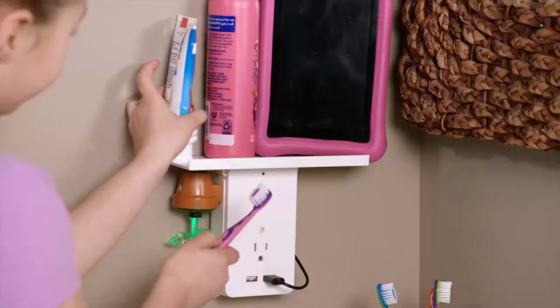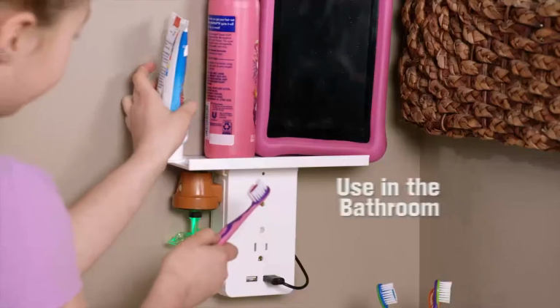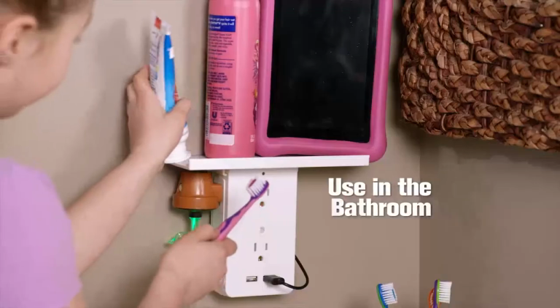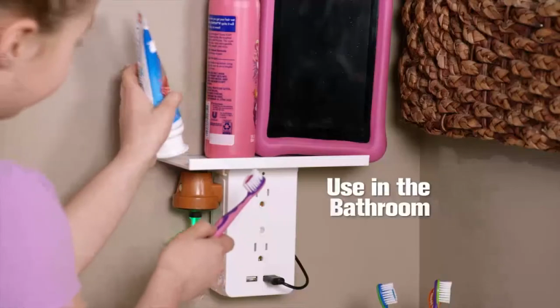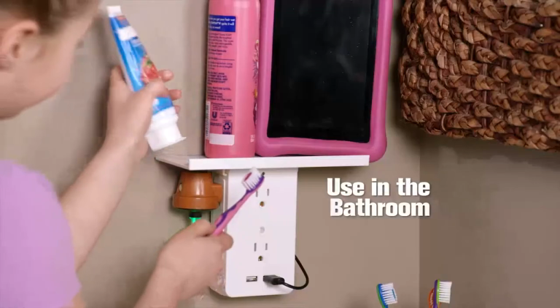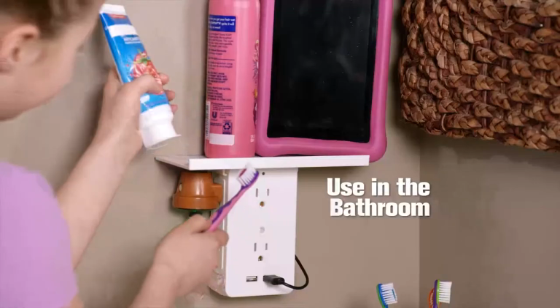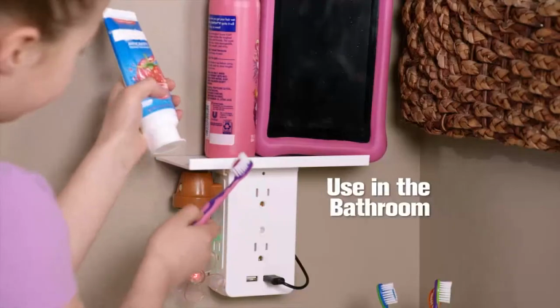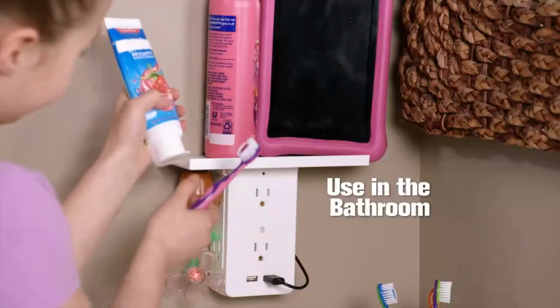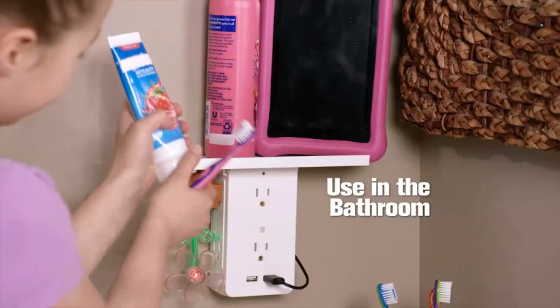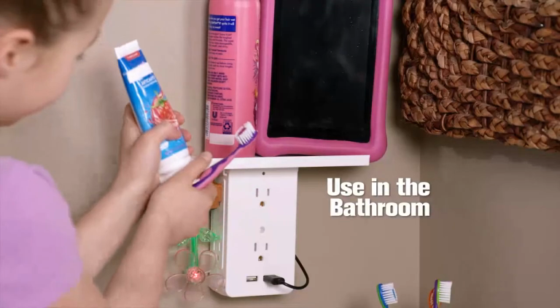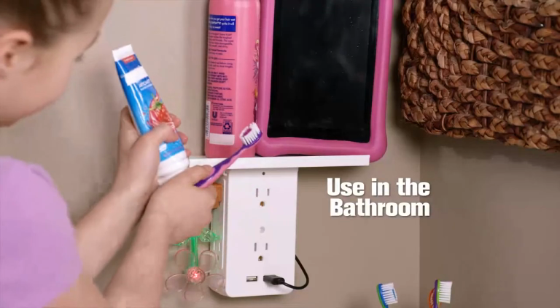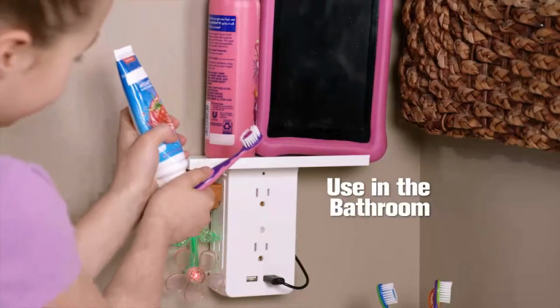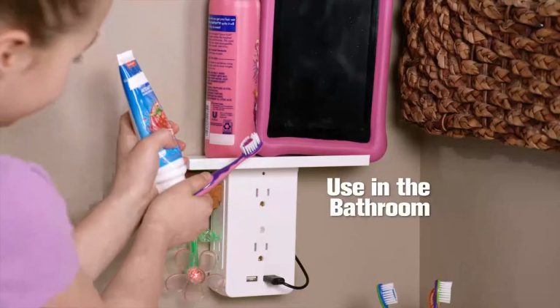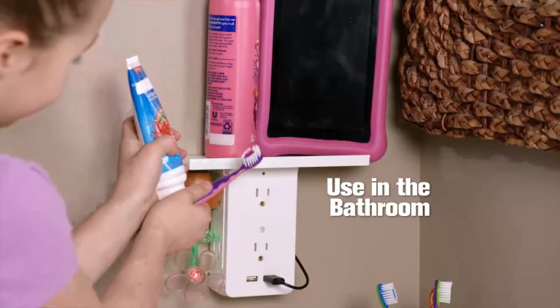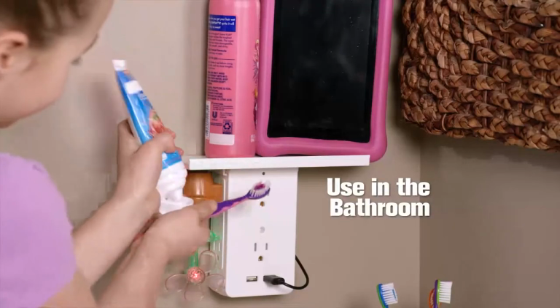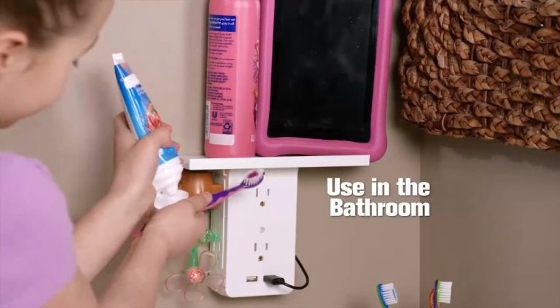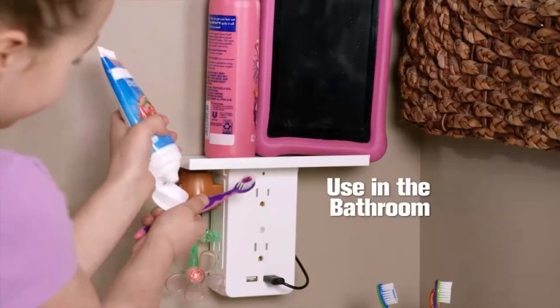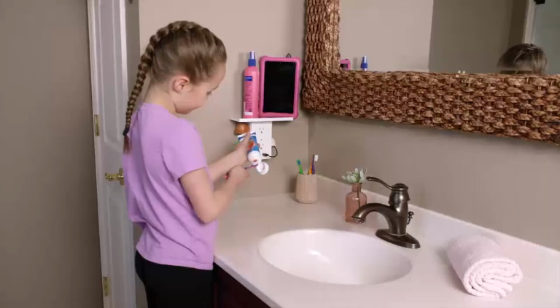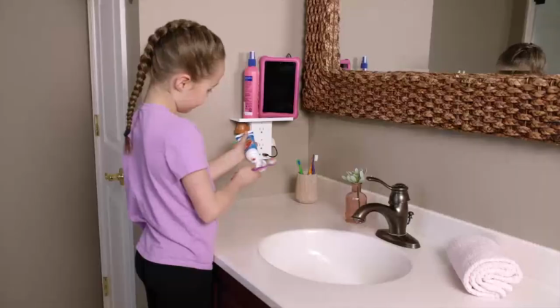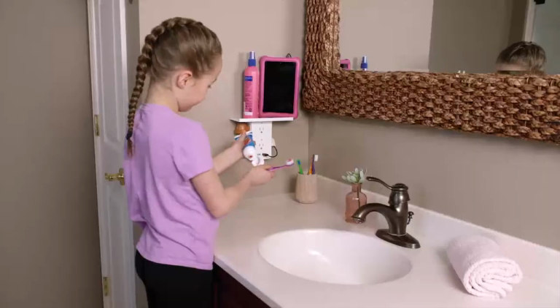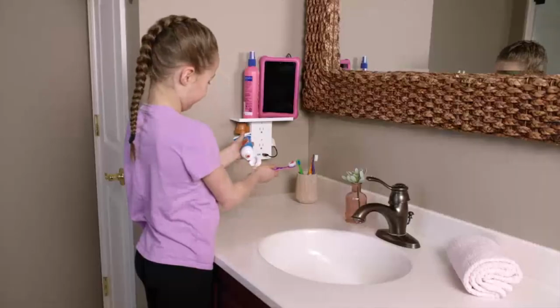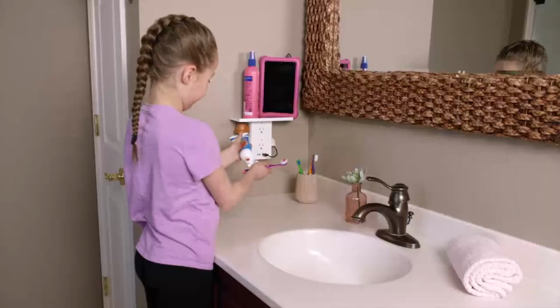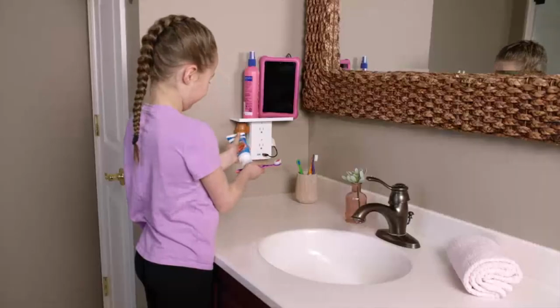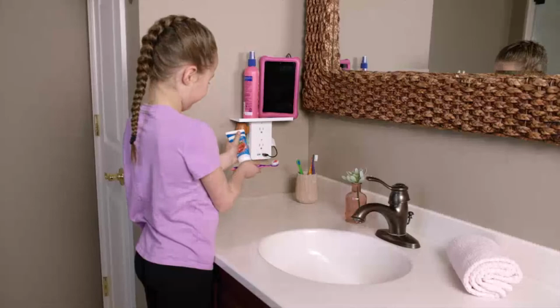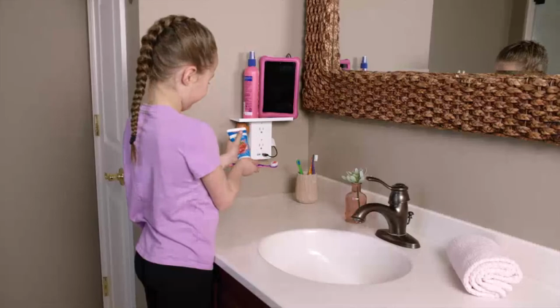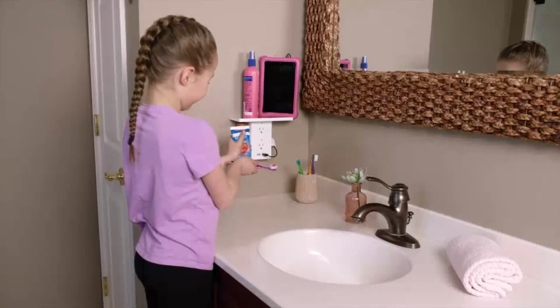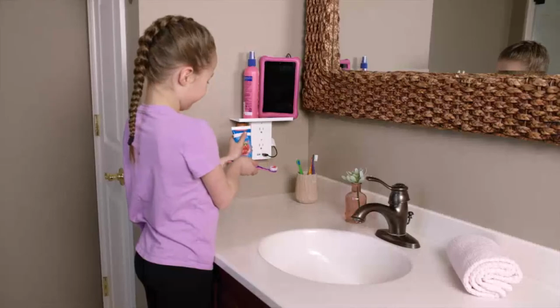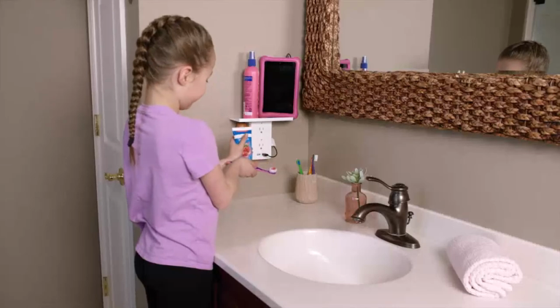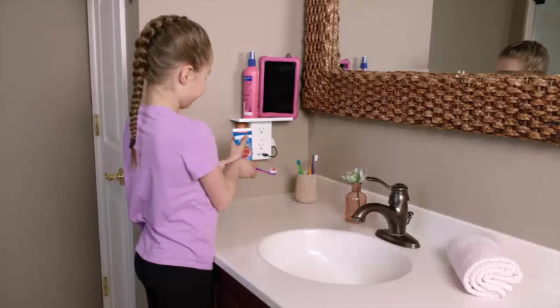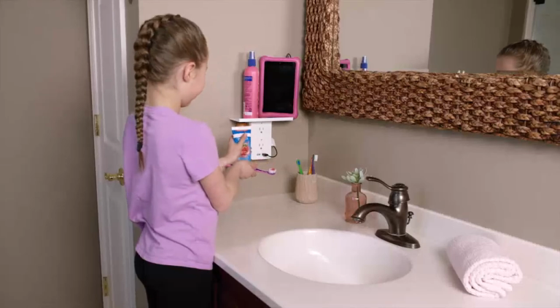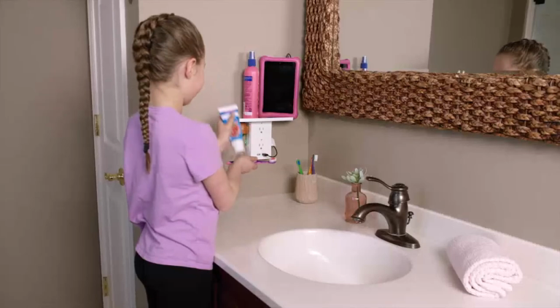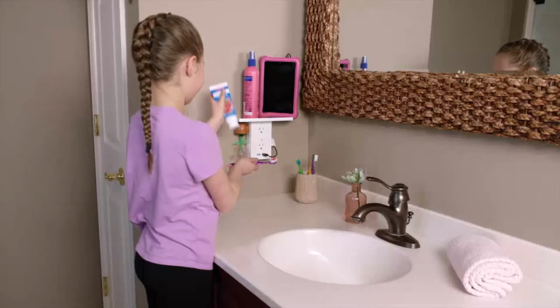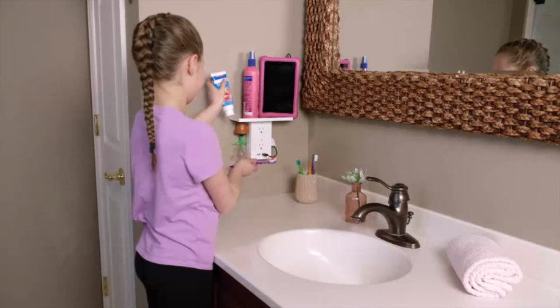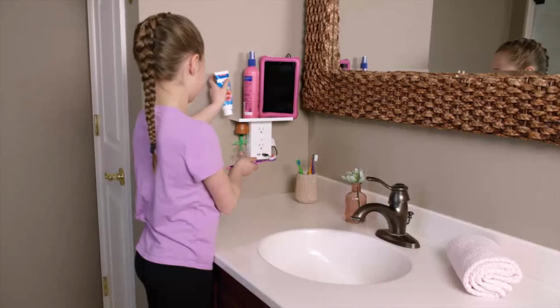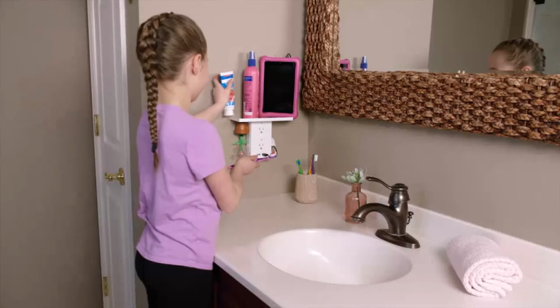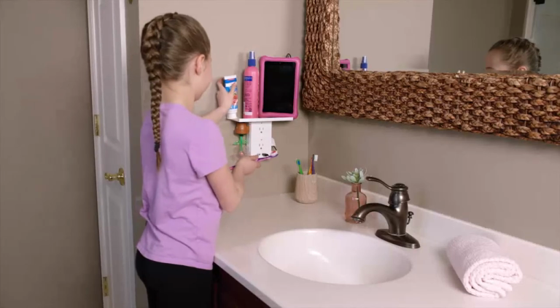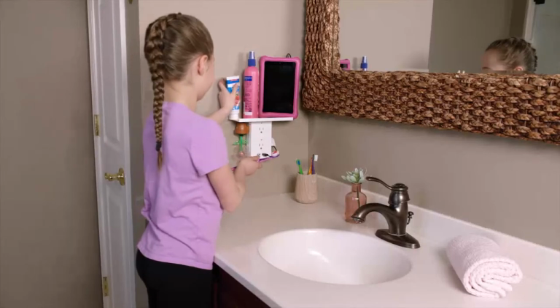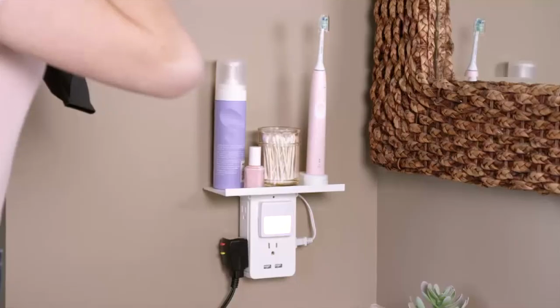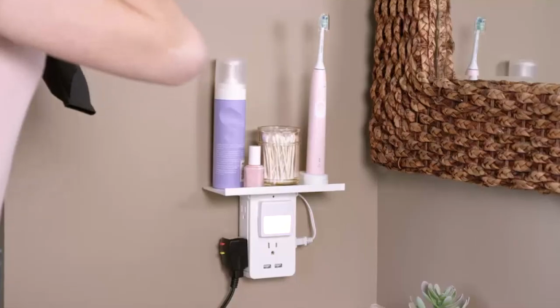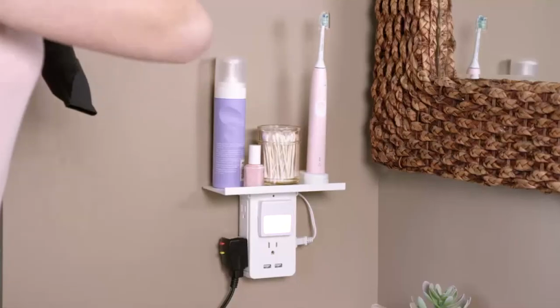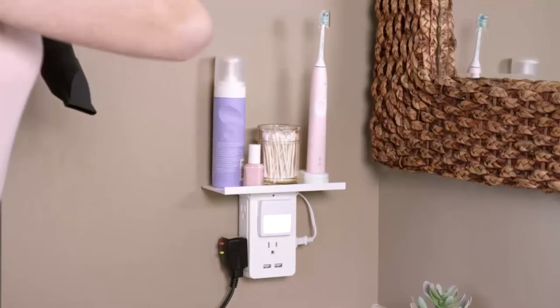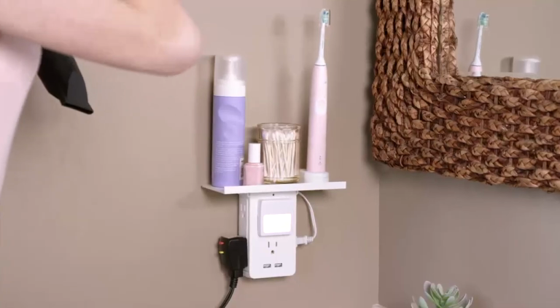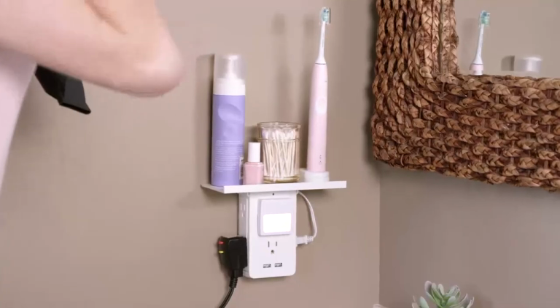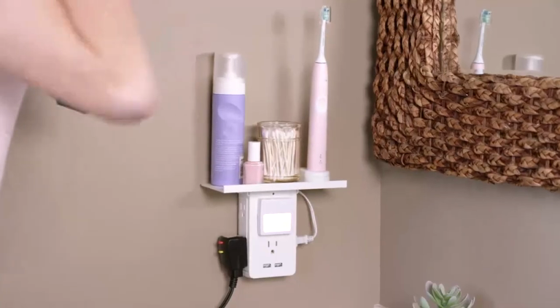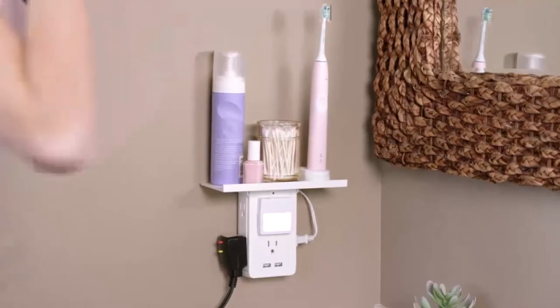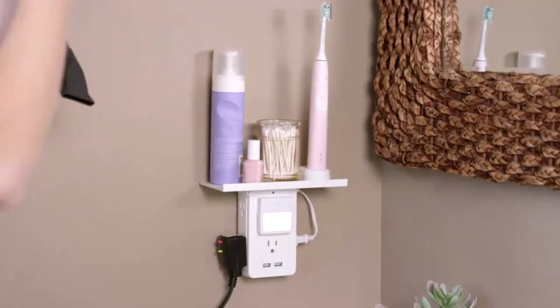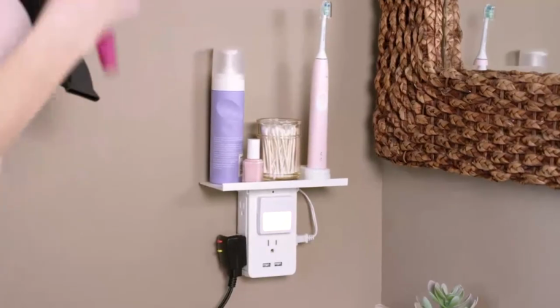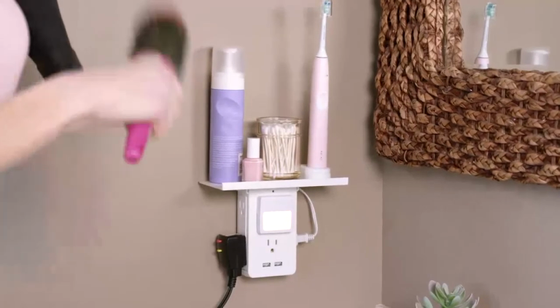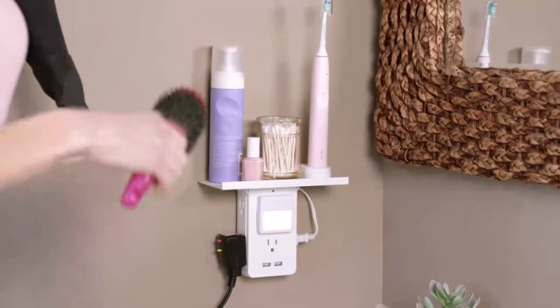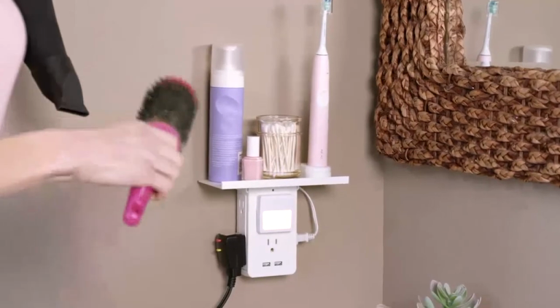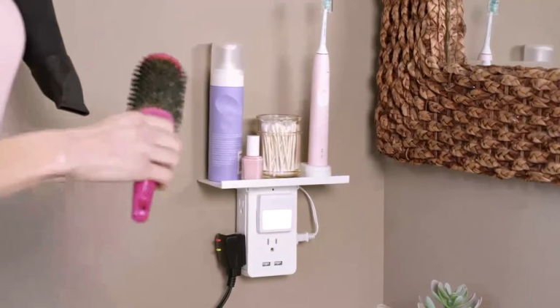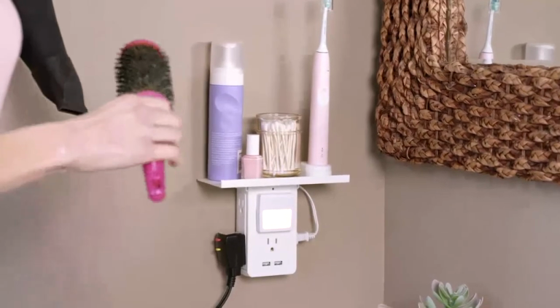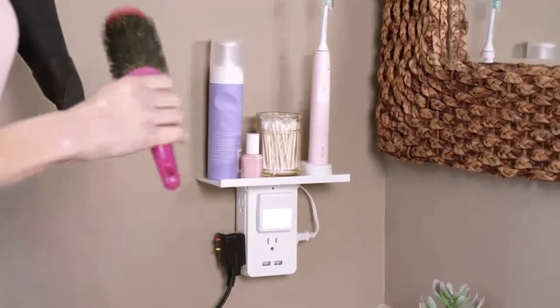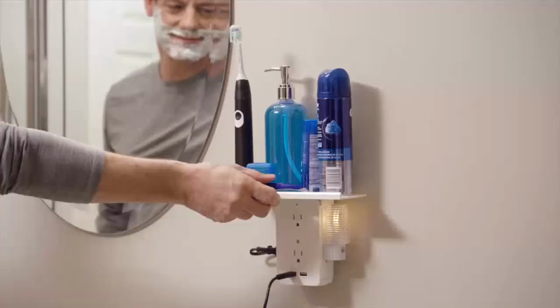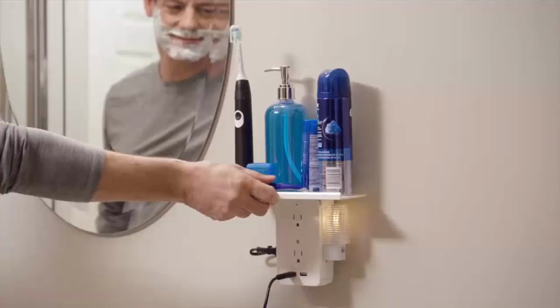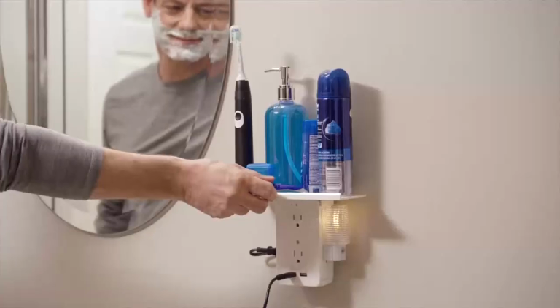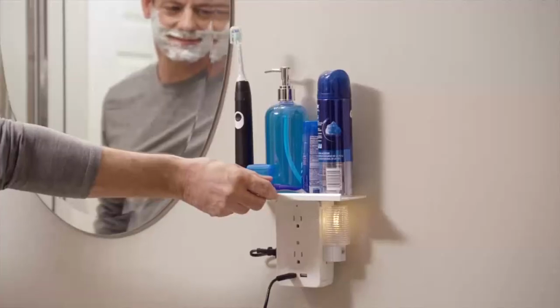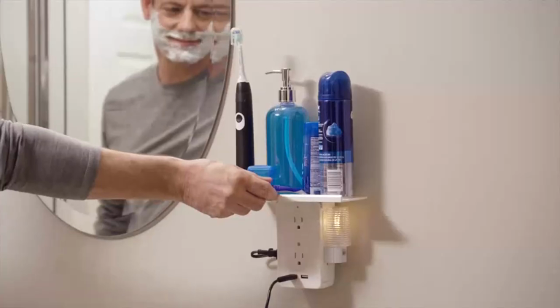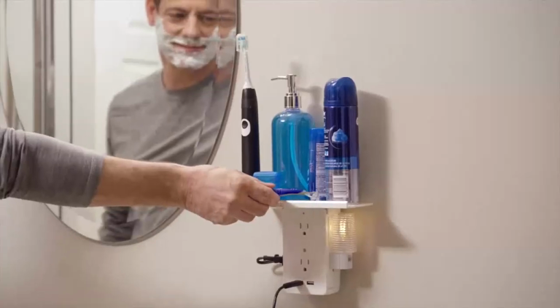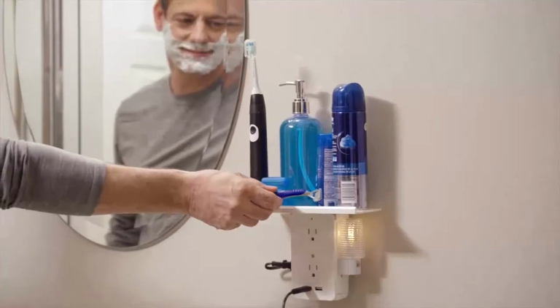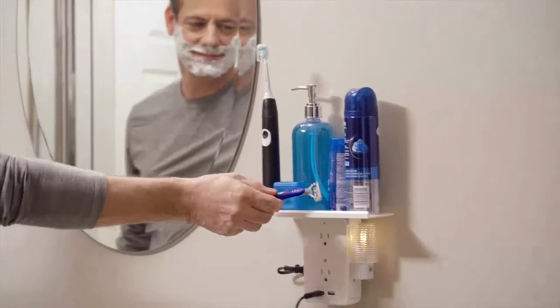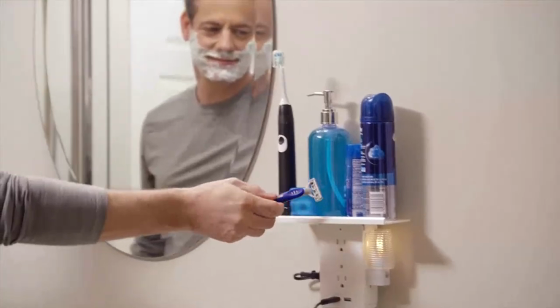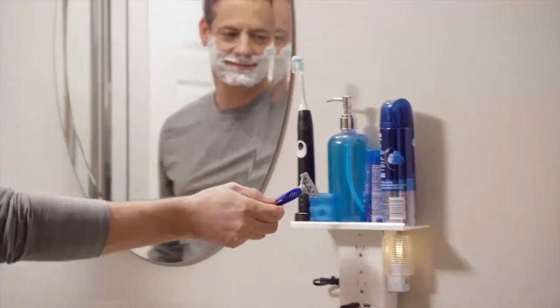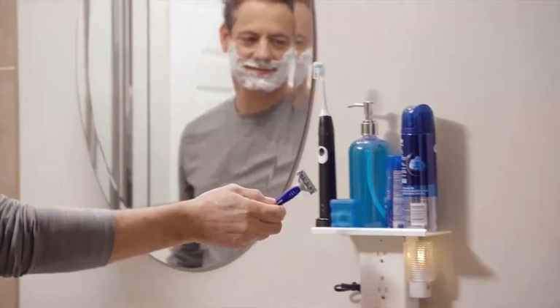Use it in the bathroom to keep kids' countertops clean and everything at their fingertips. The handy shelf gives you extra space where you need it most.